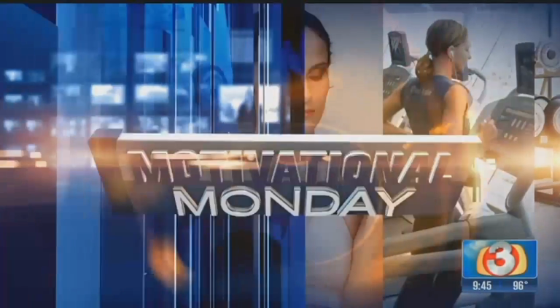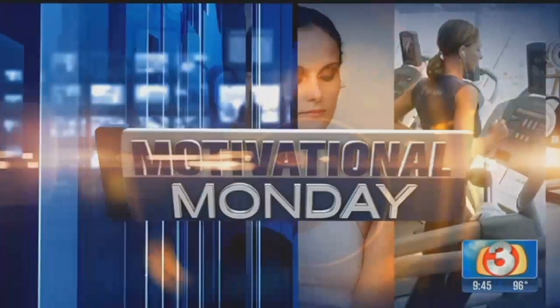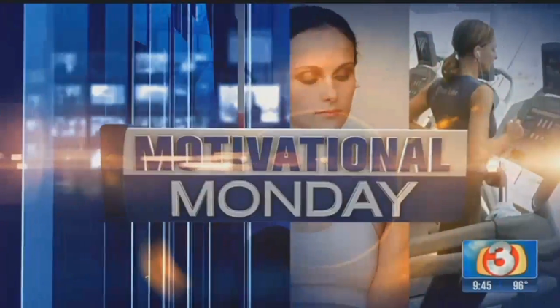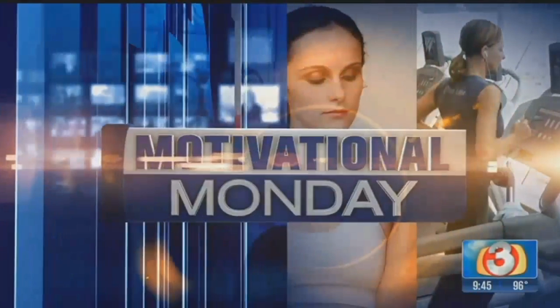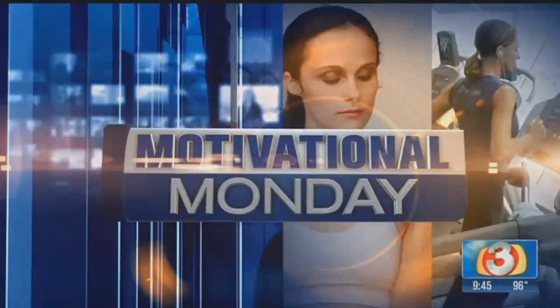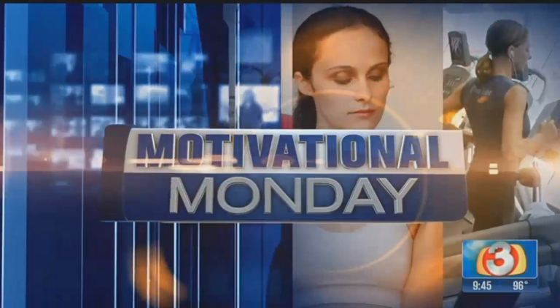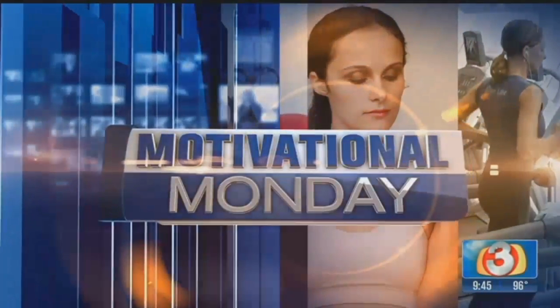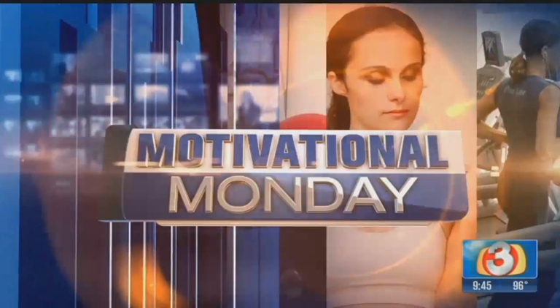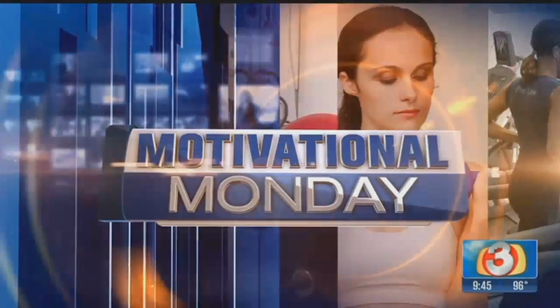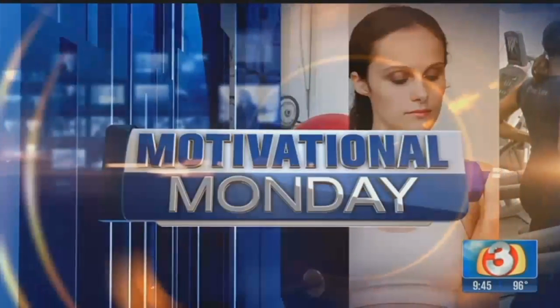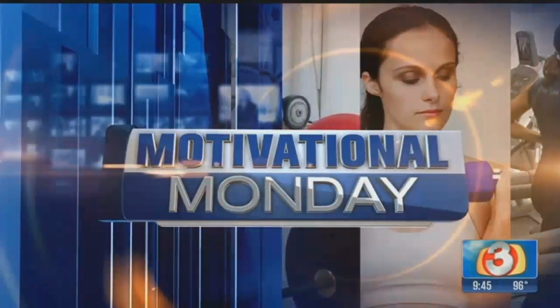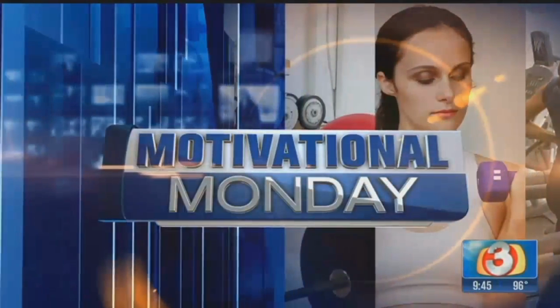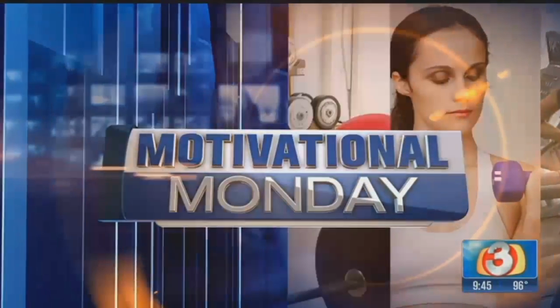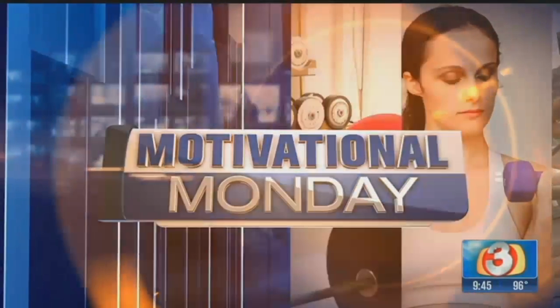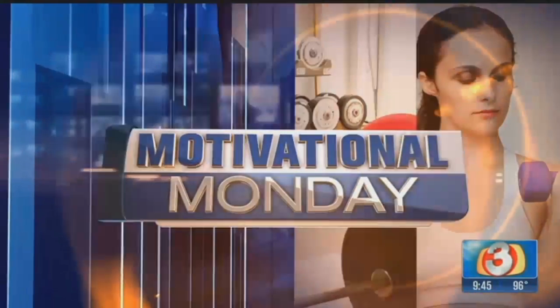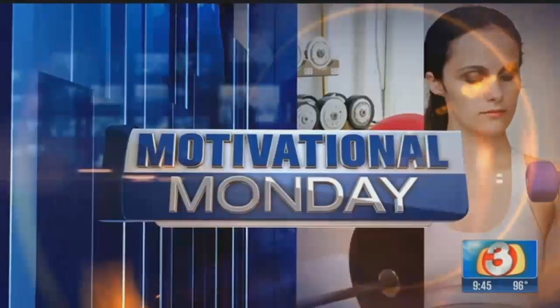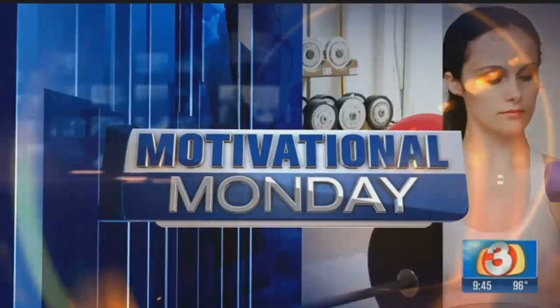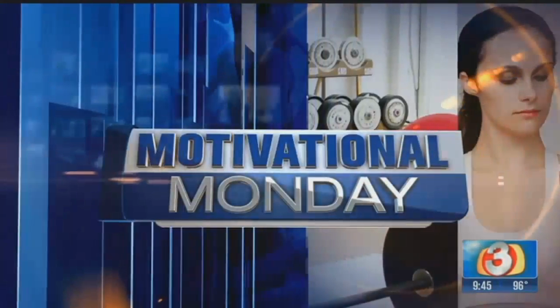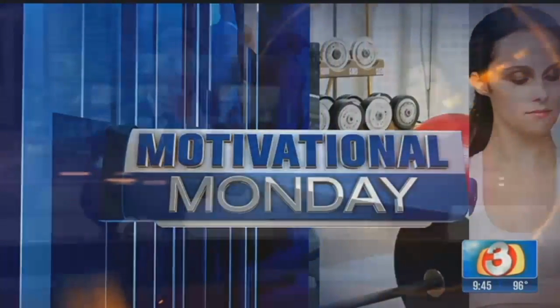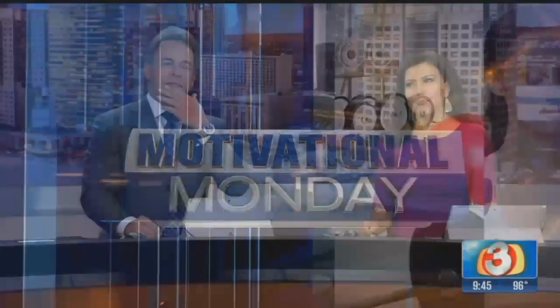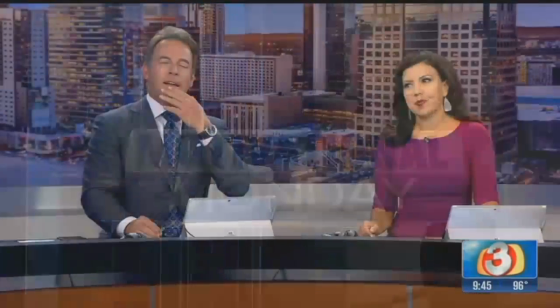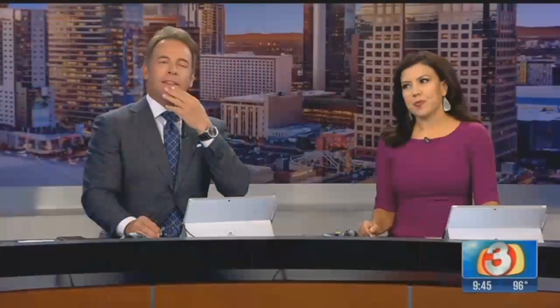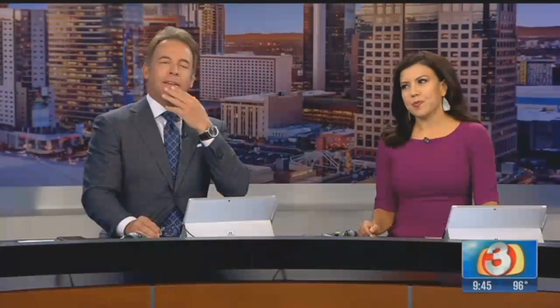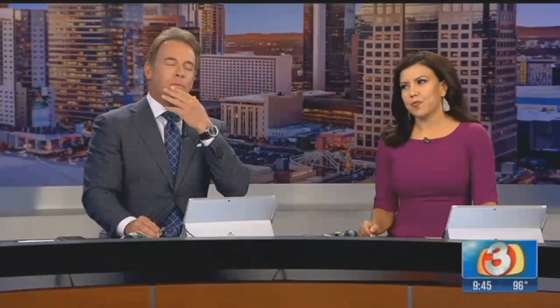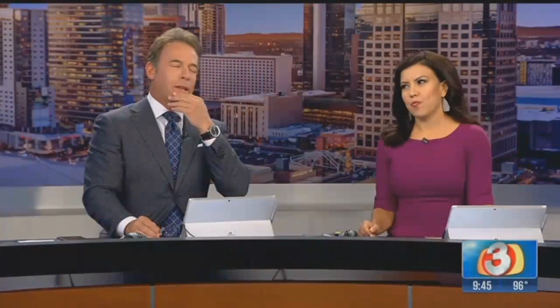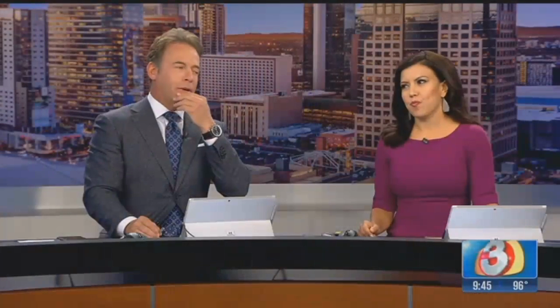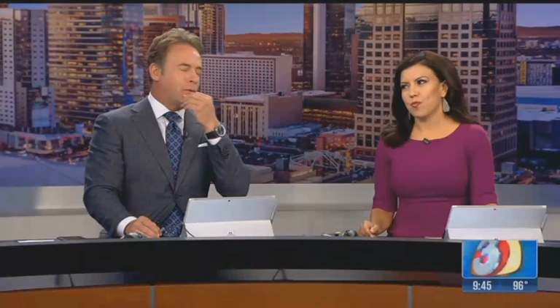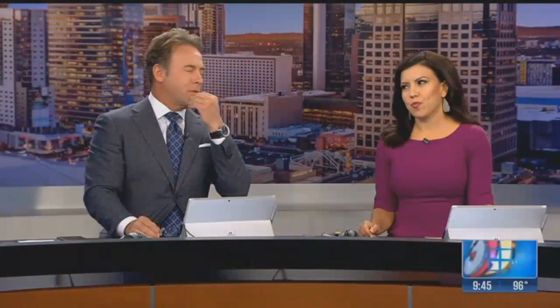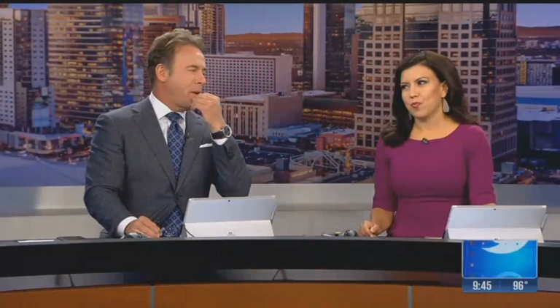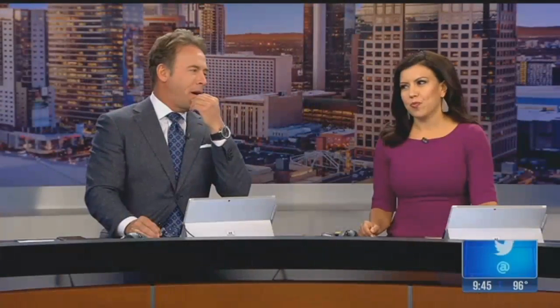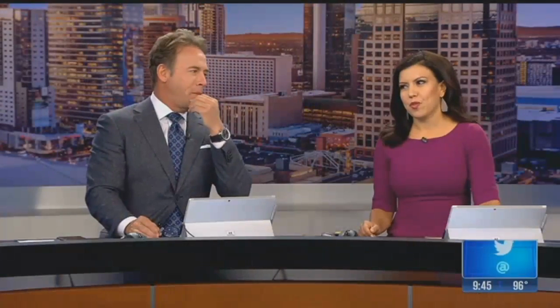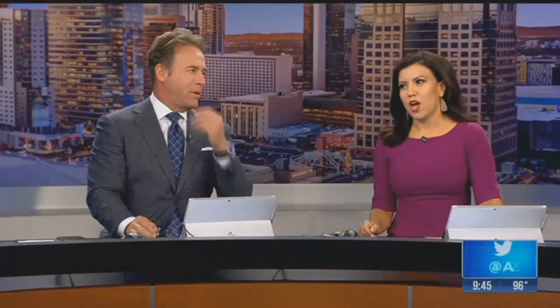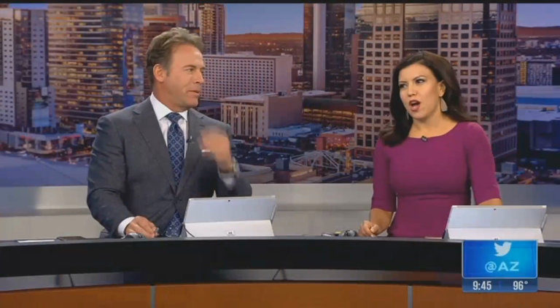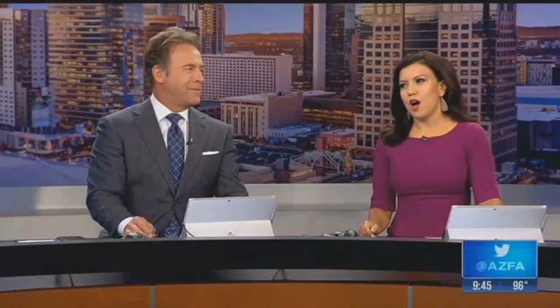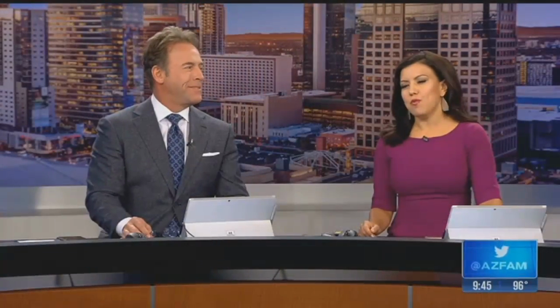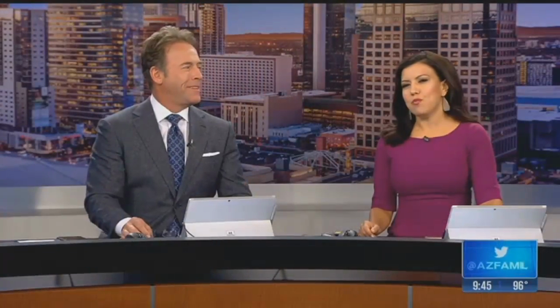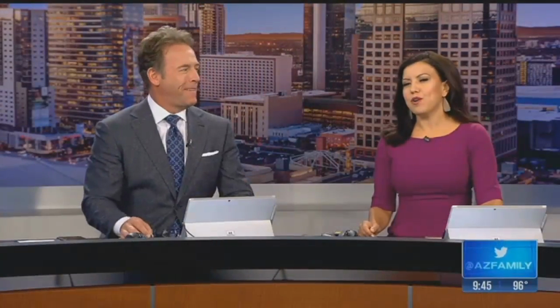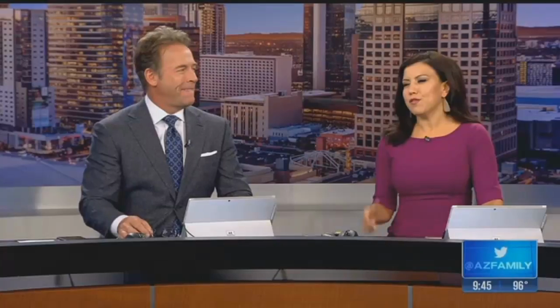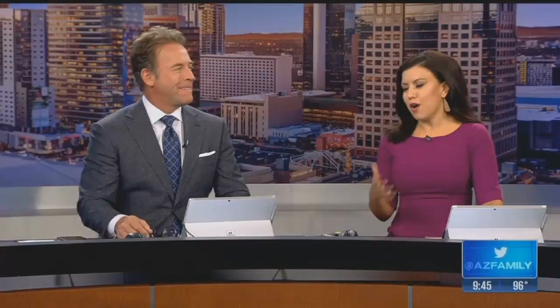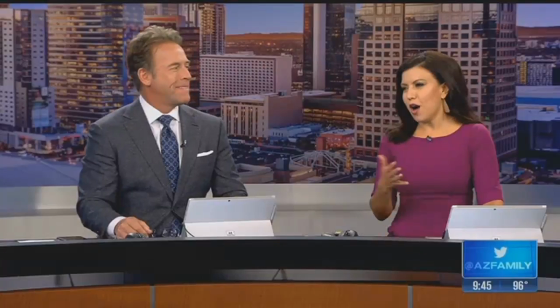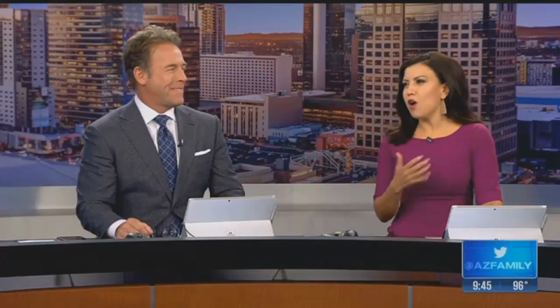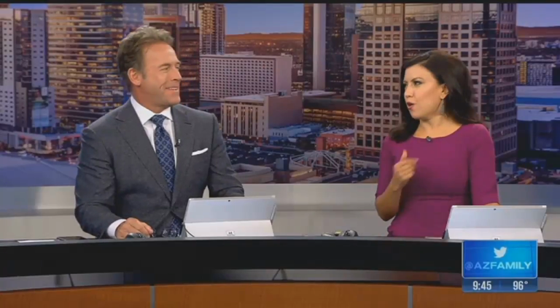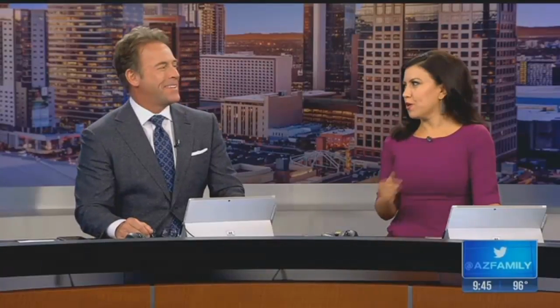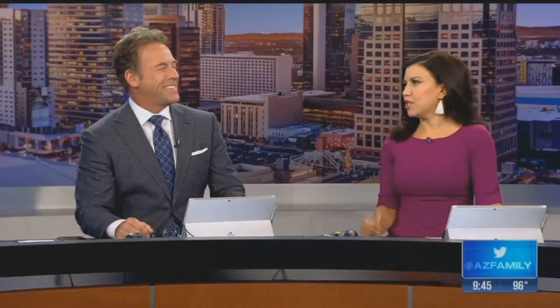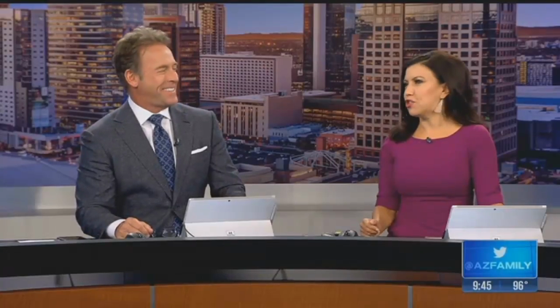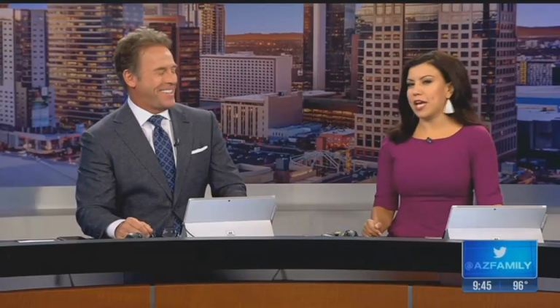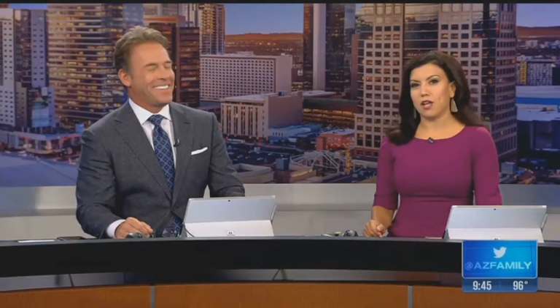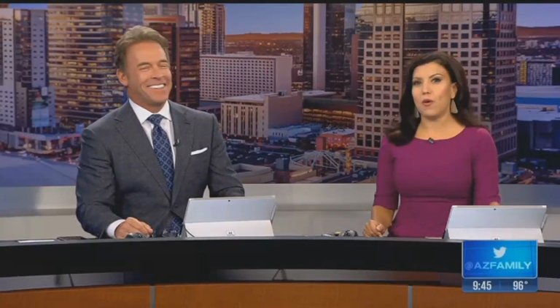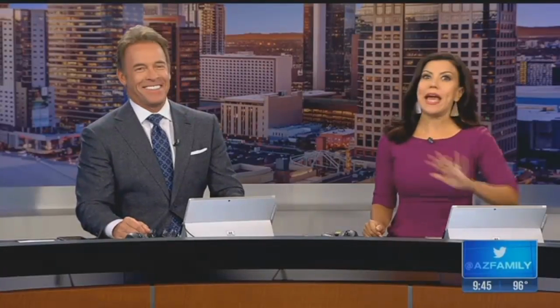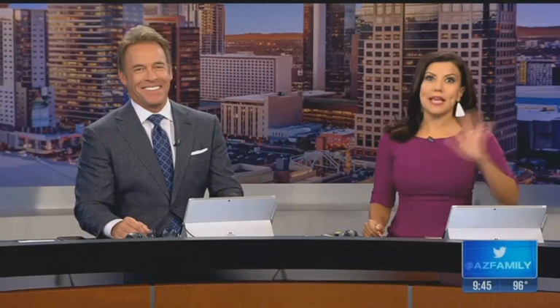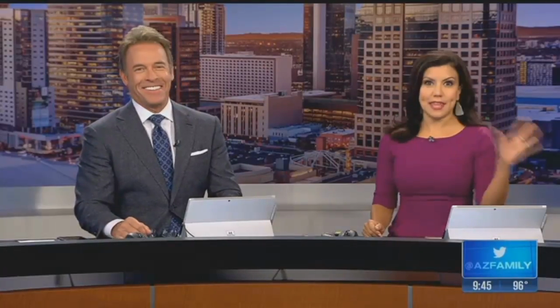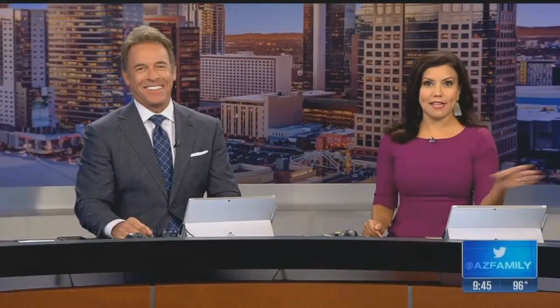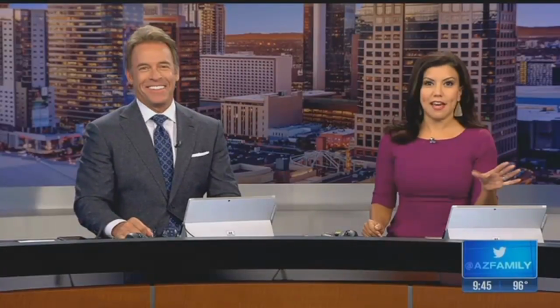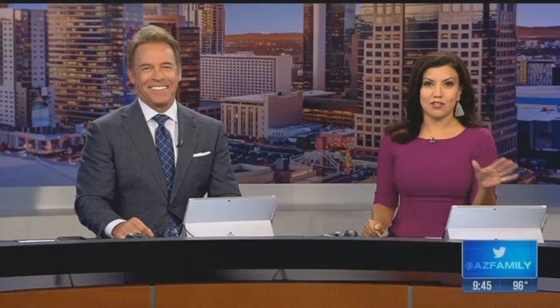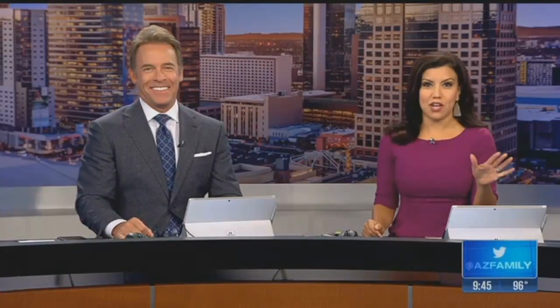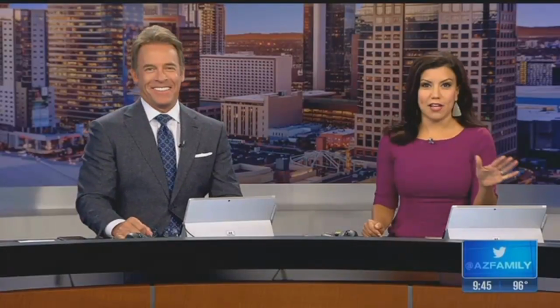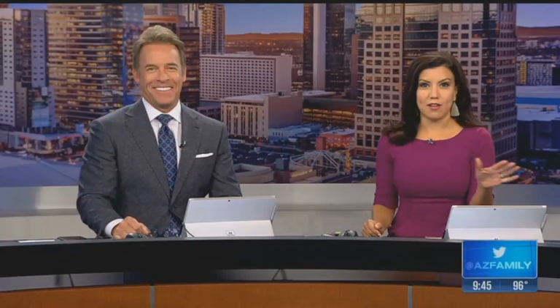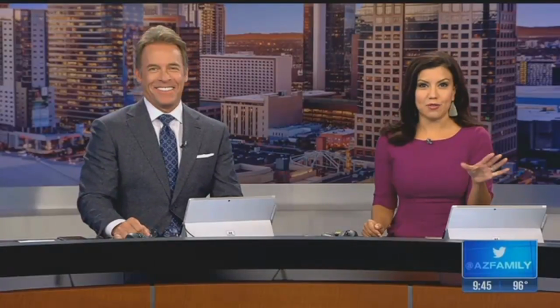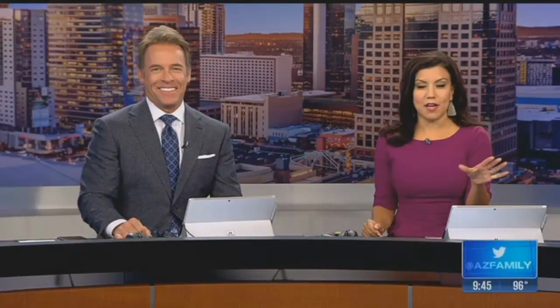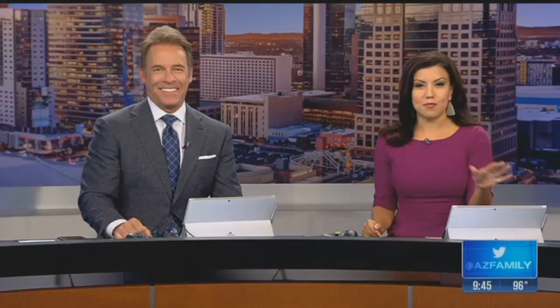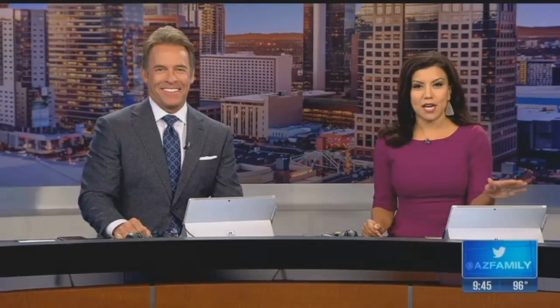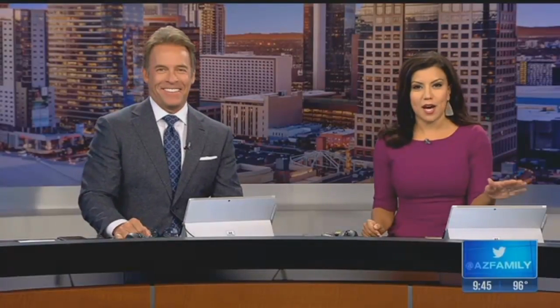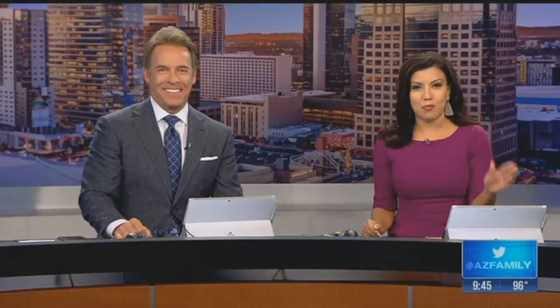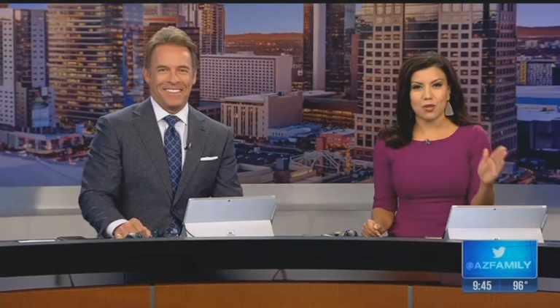How would you like to have abs like J-Lo? I was kind of thinking more like Chris Powell. Well, I'll go with the J-Lo. Anything like J-Lo, sign me up.